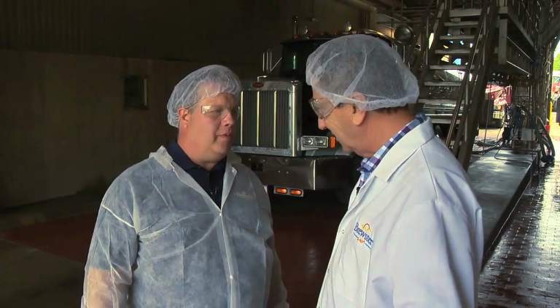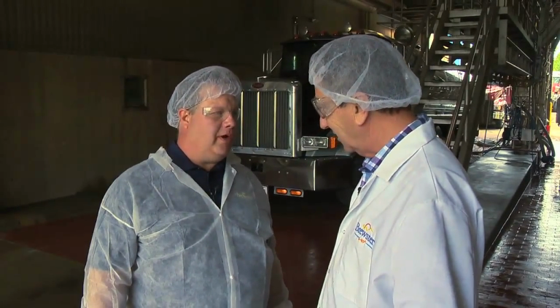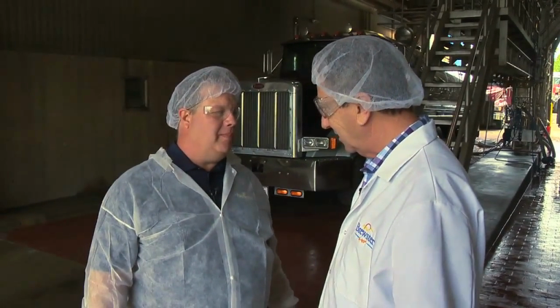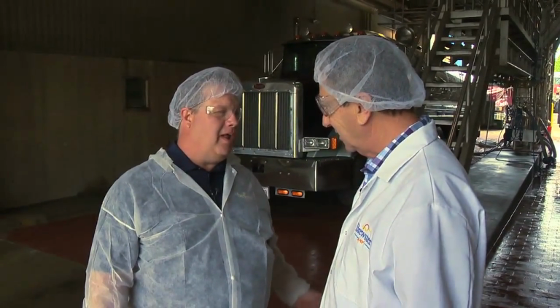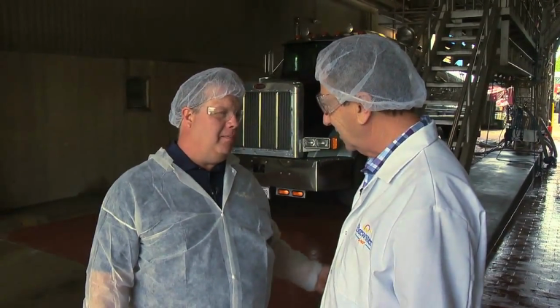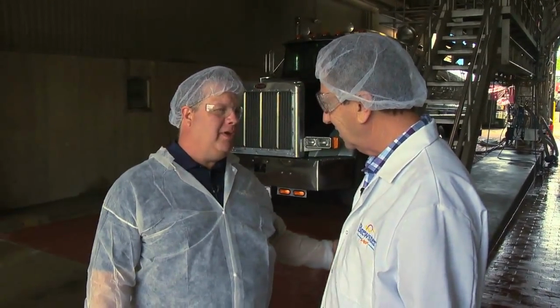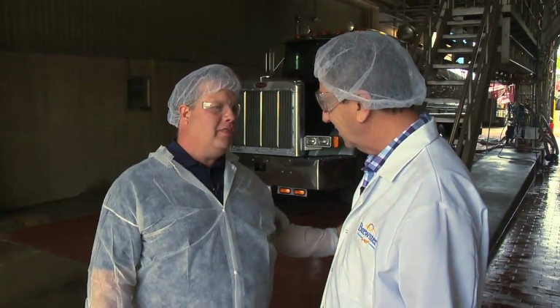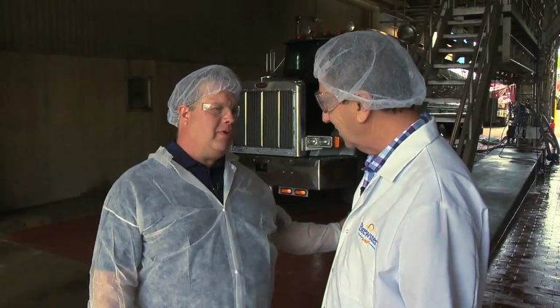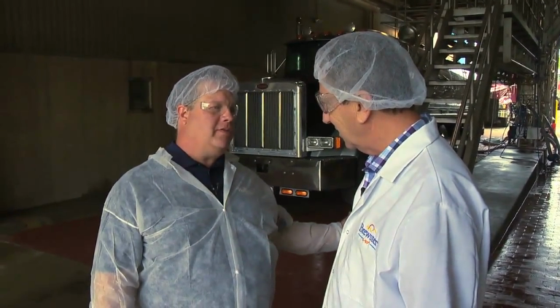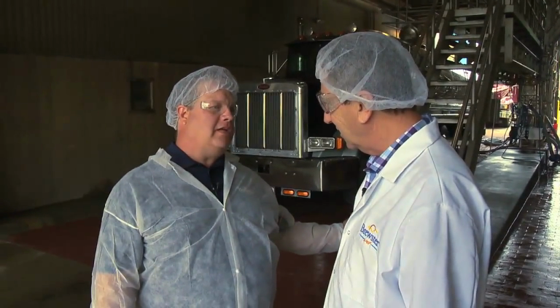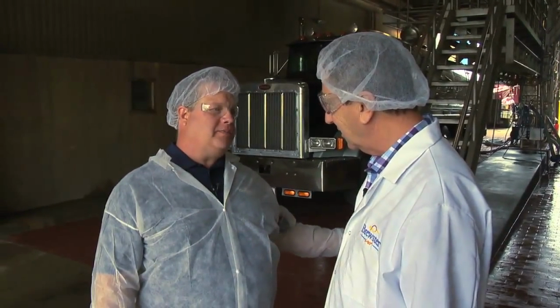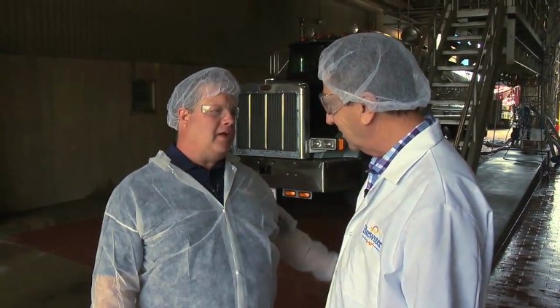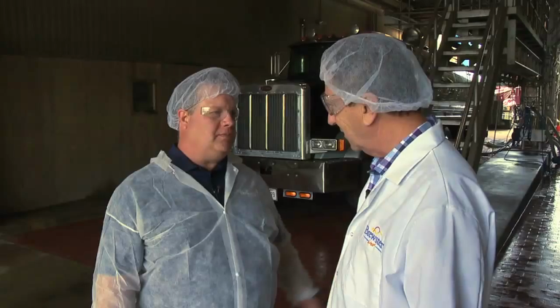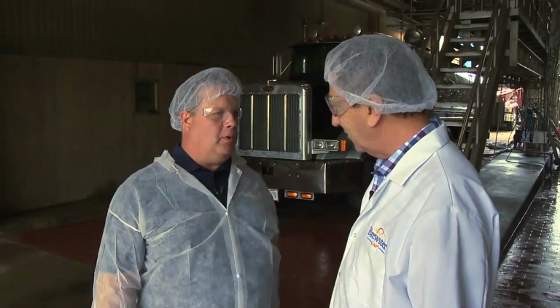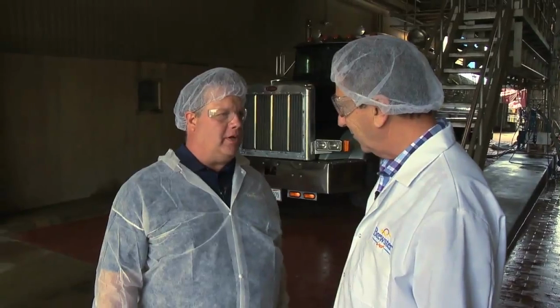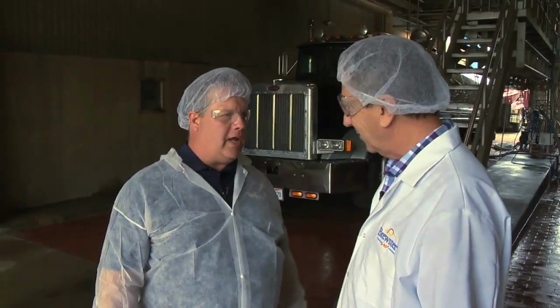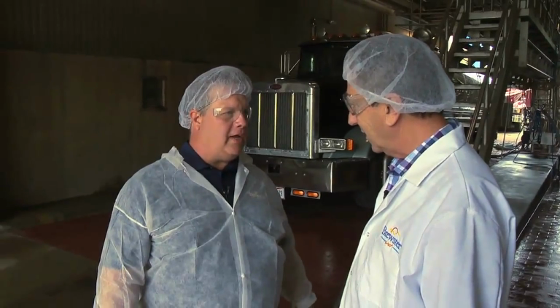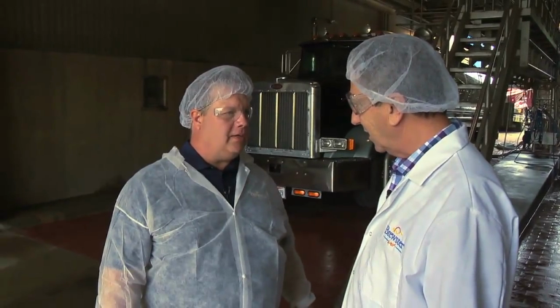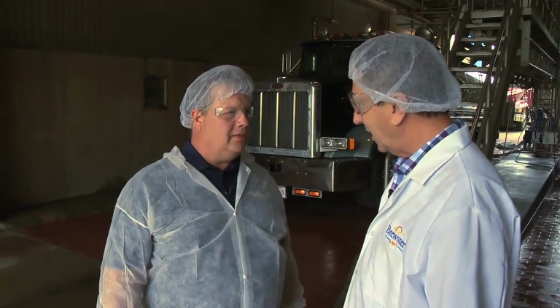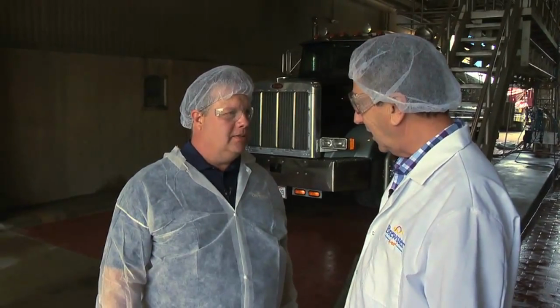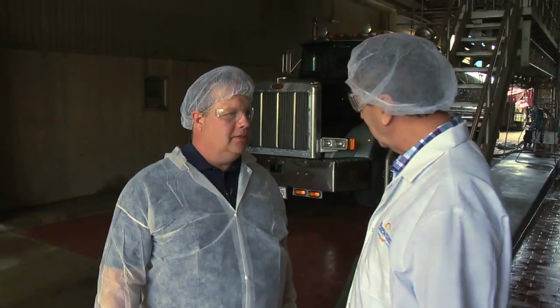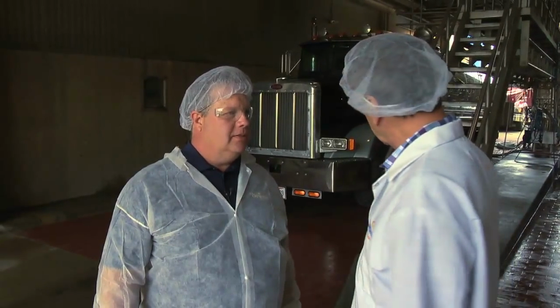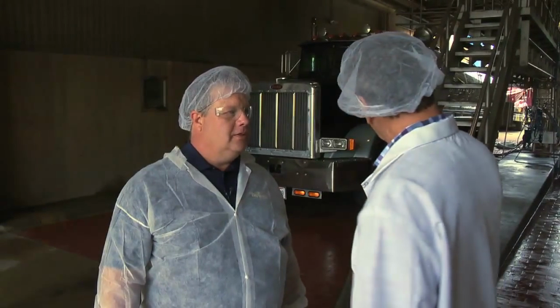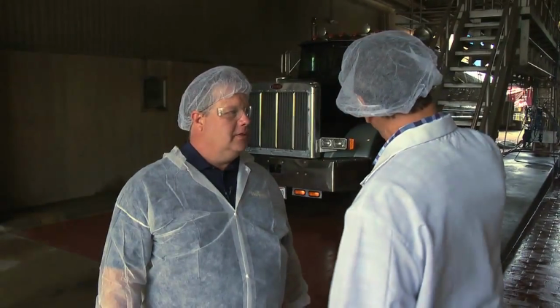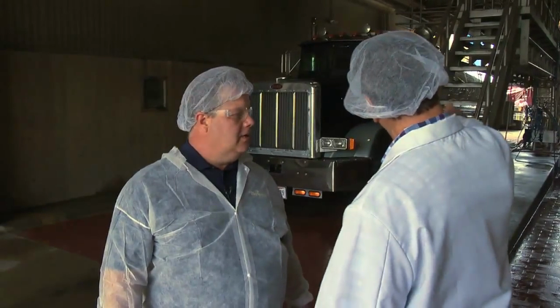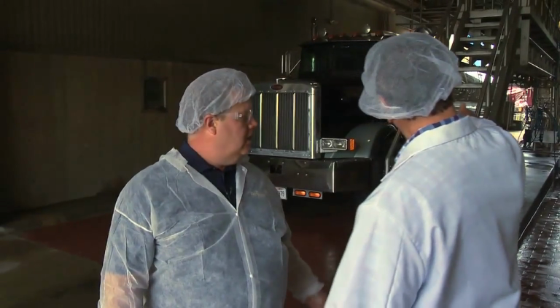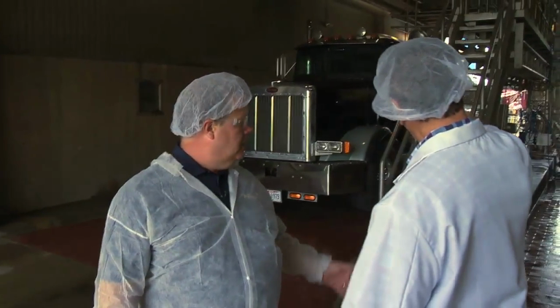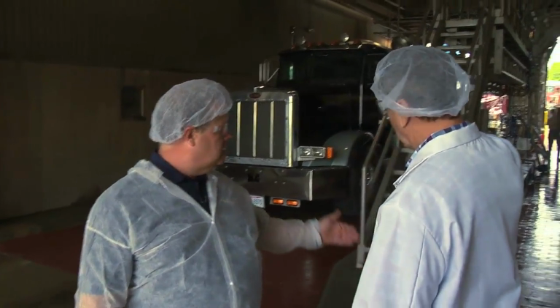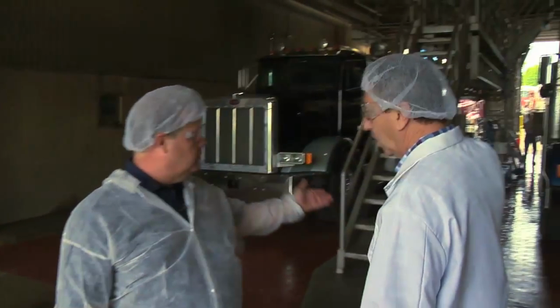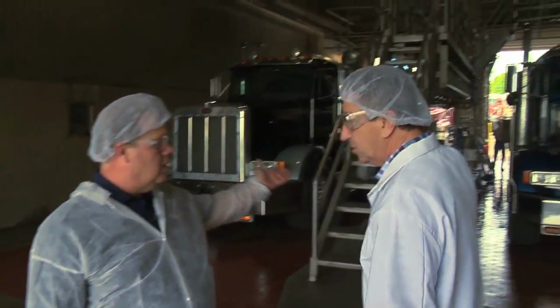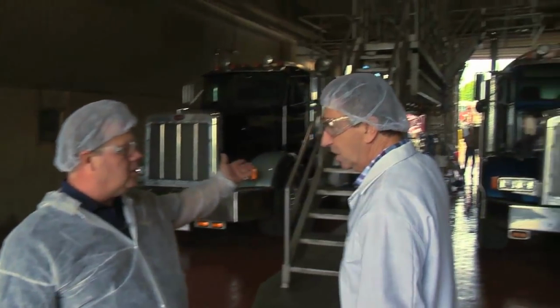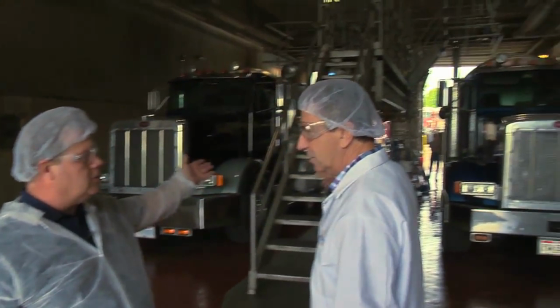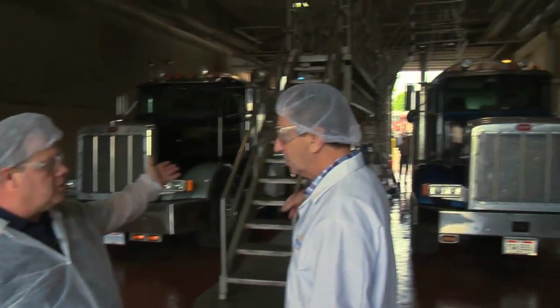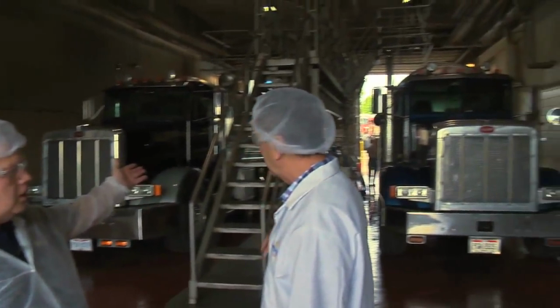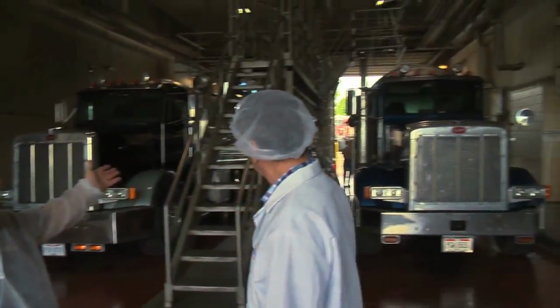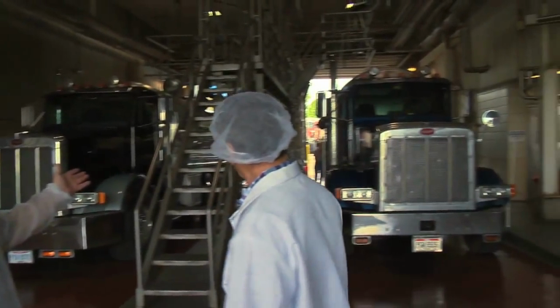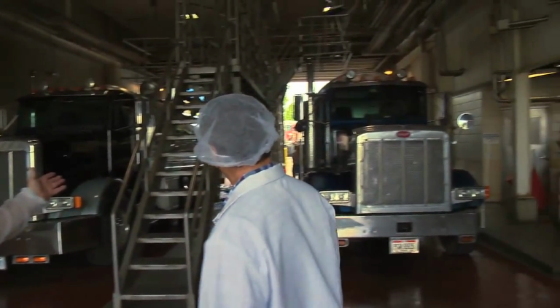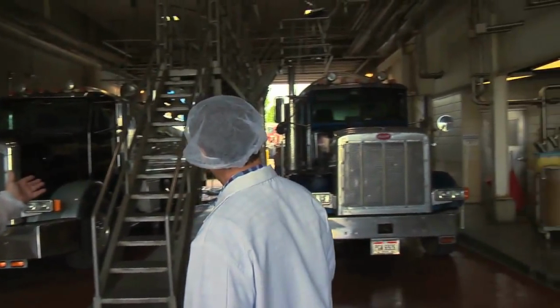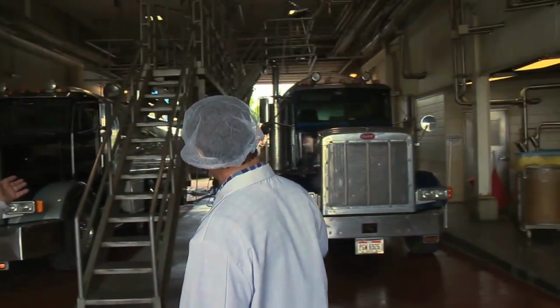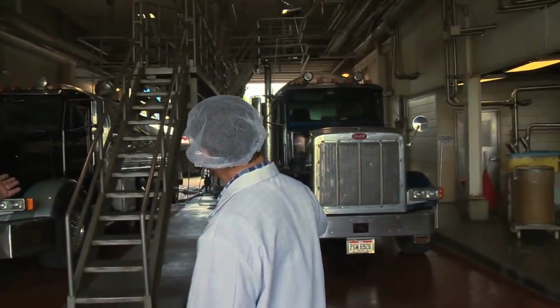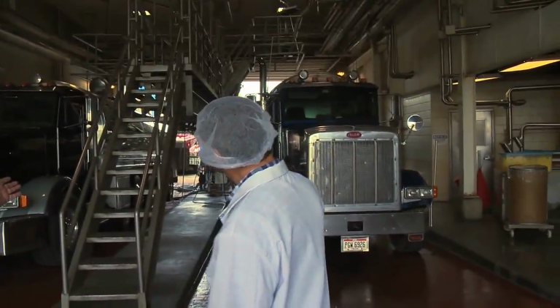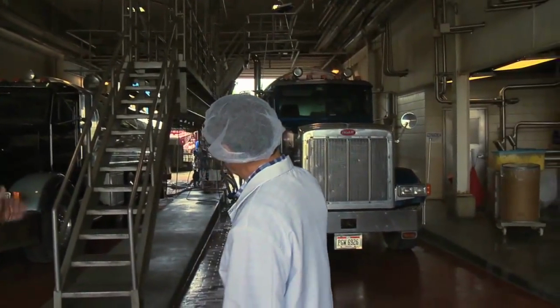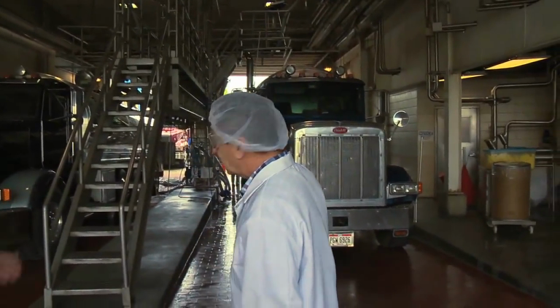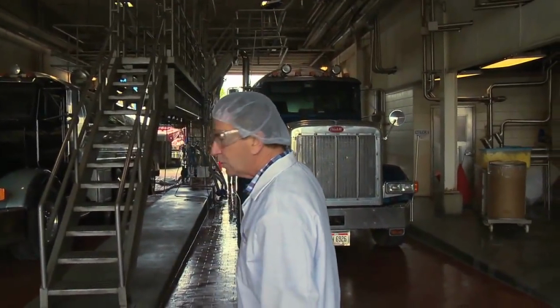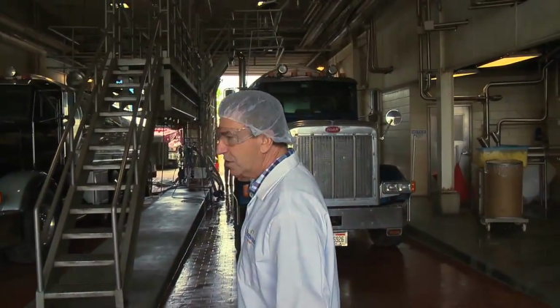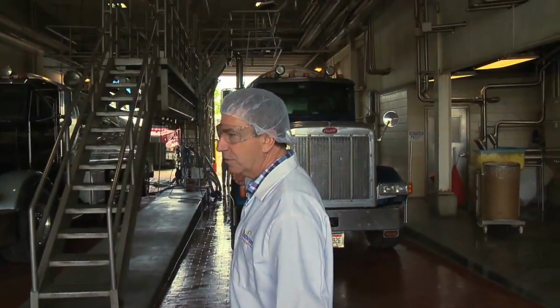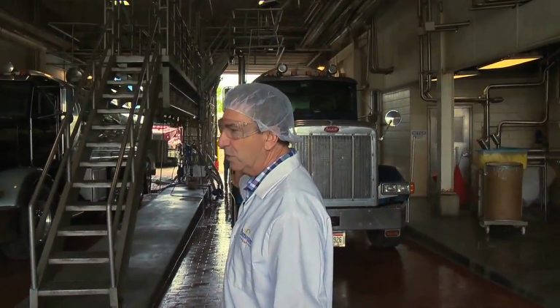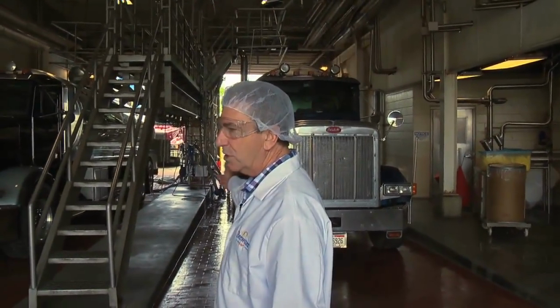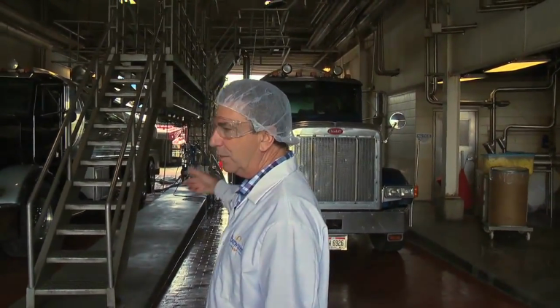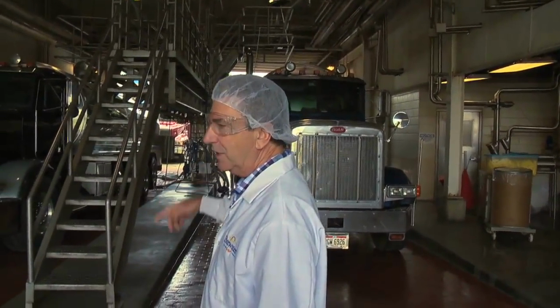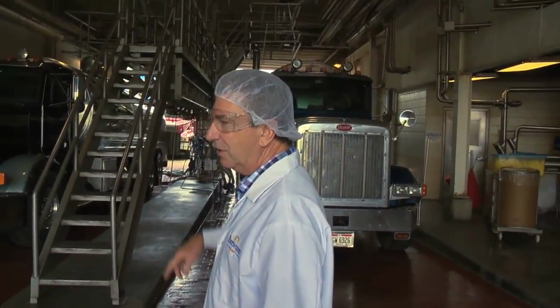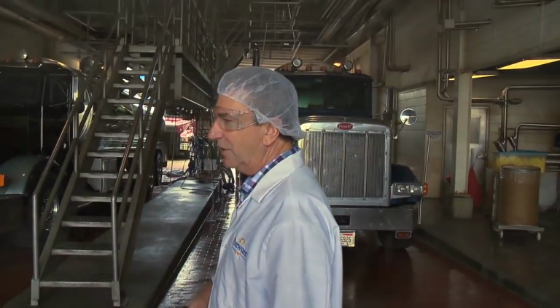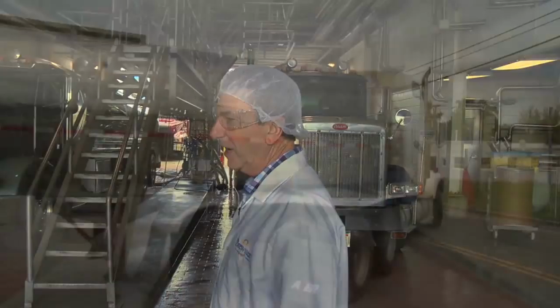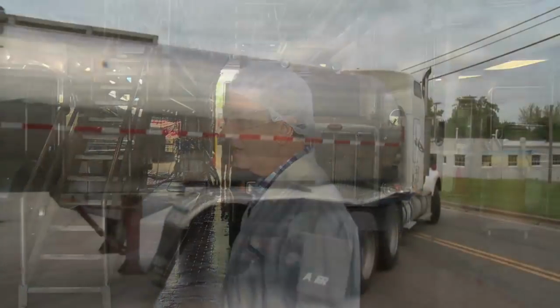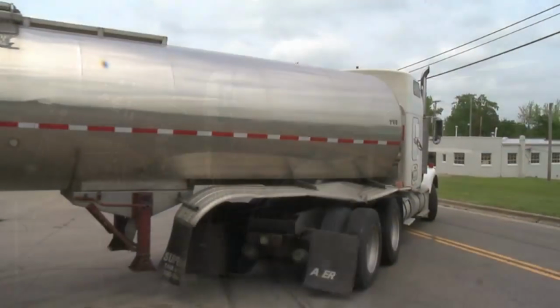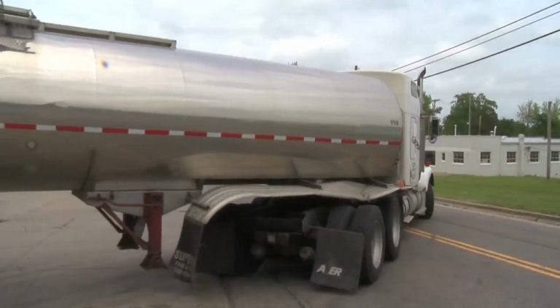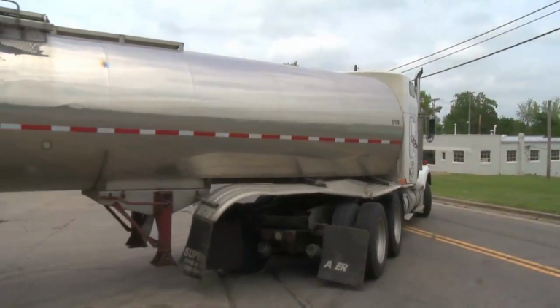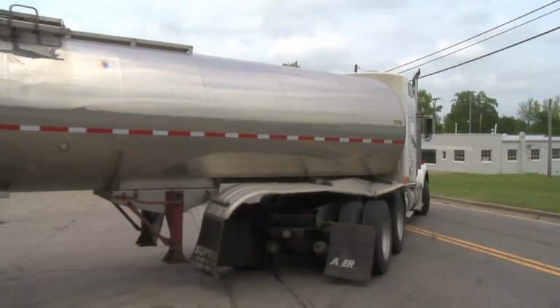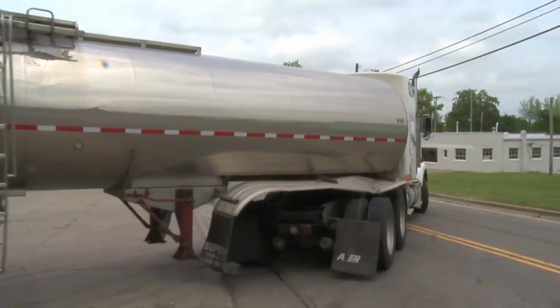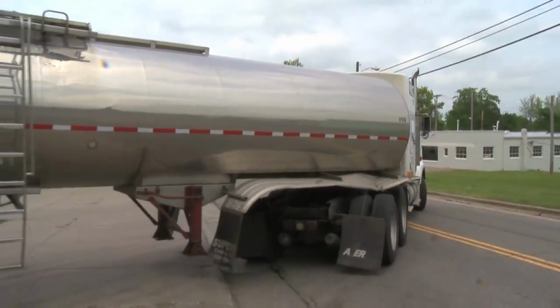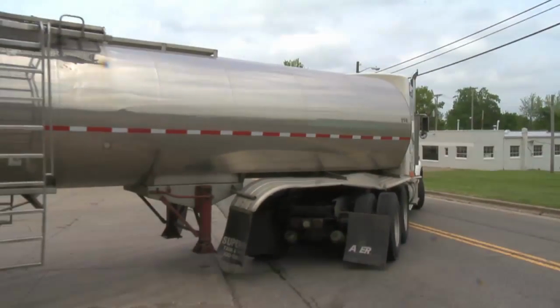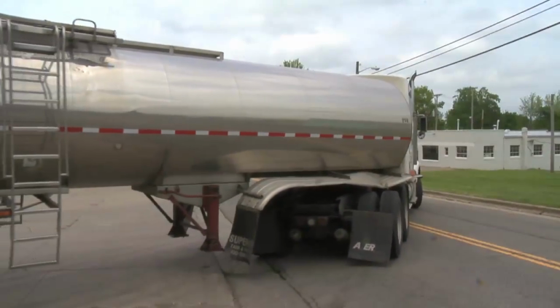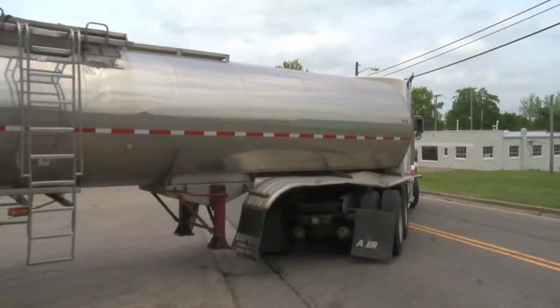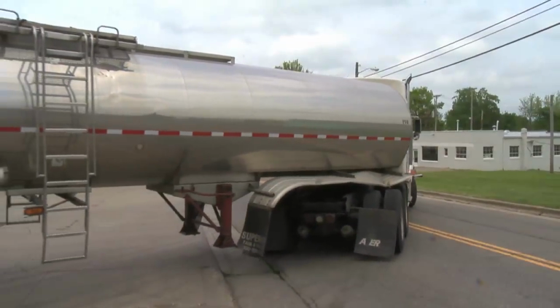We're bringing about 1,300,000 pounds of milk a day. And this is where it all starts. So how many trucks of milk come in here a day? About 45 to 50 a day.